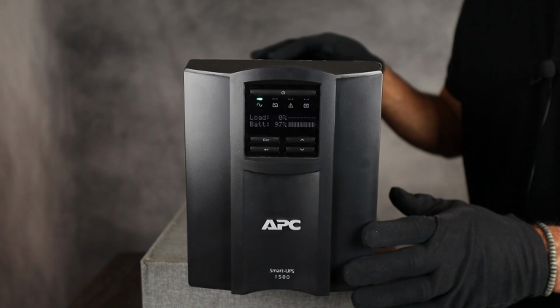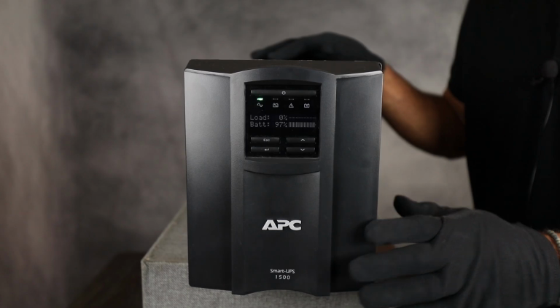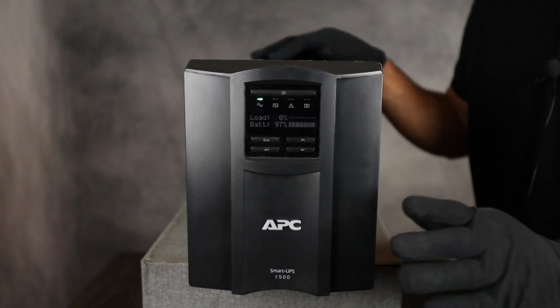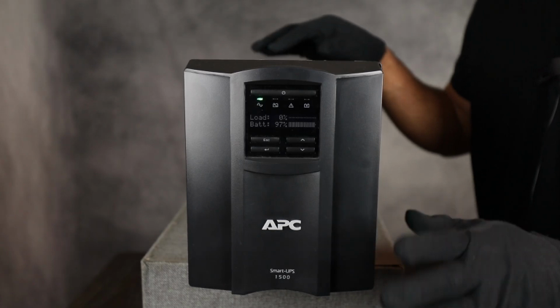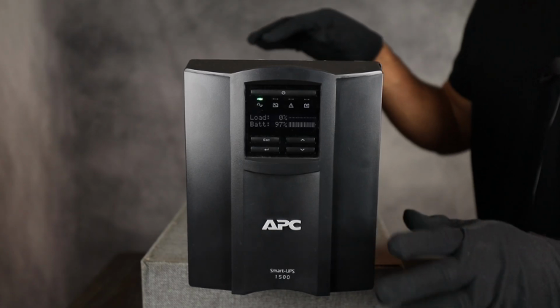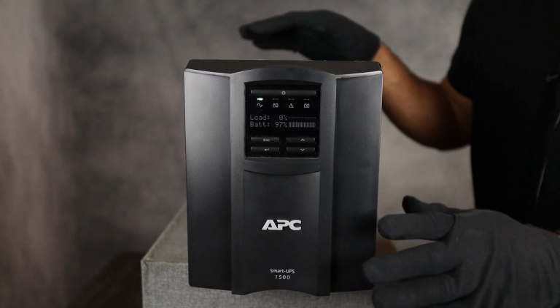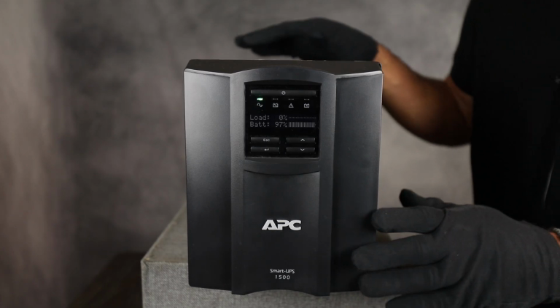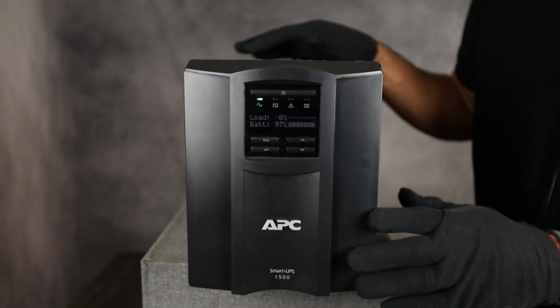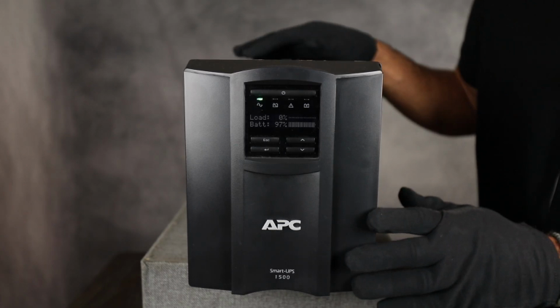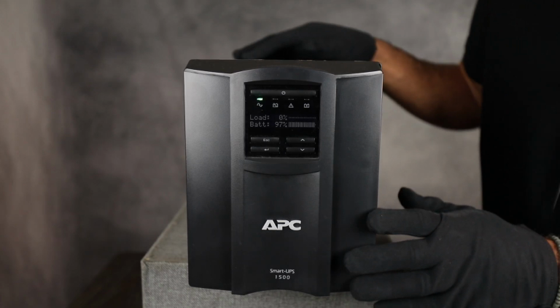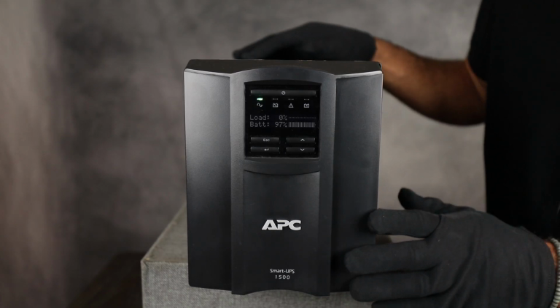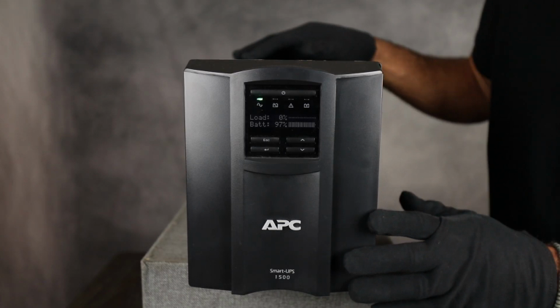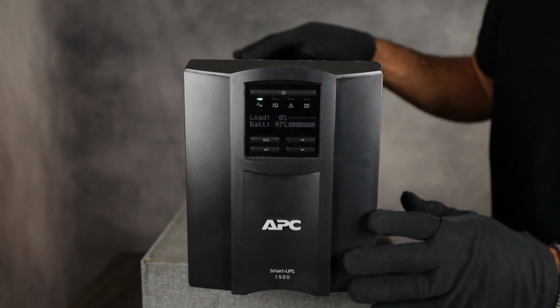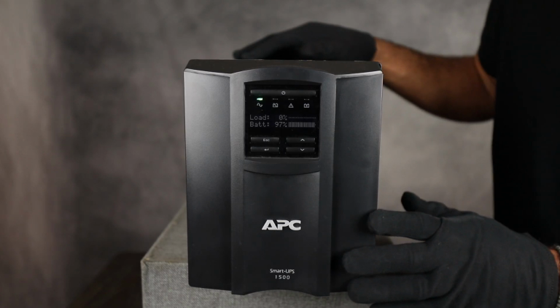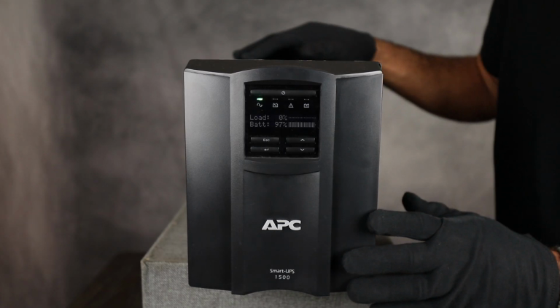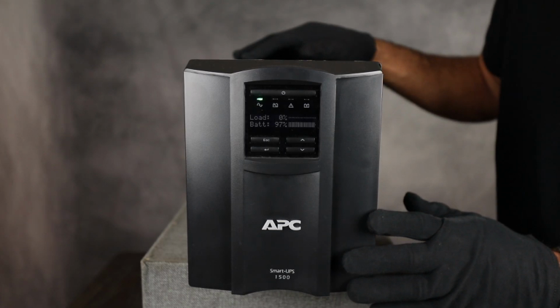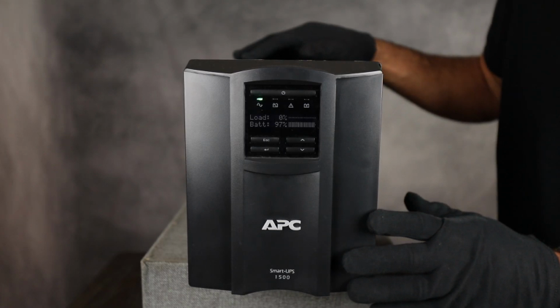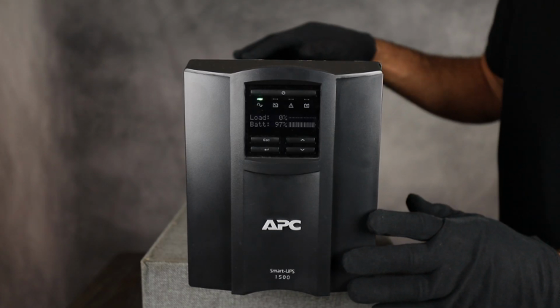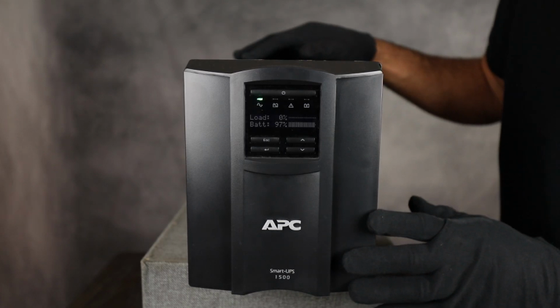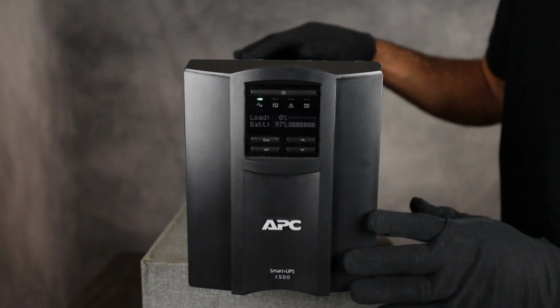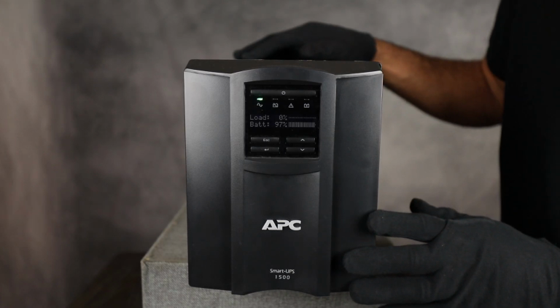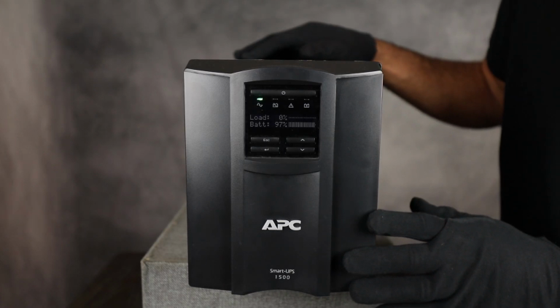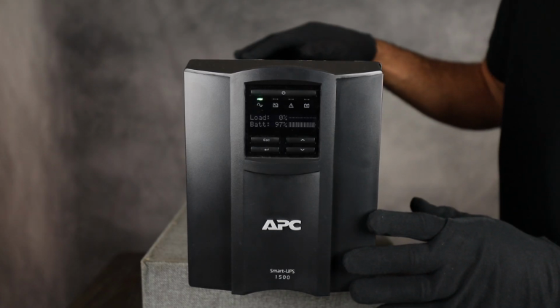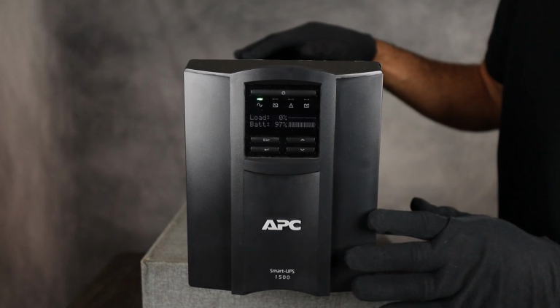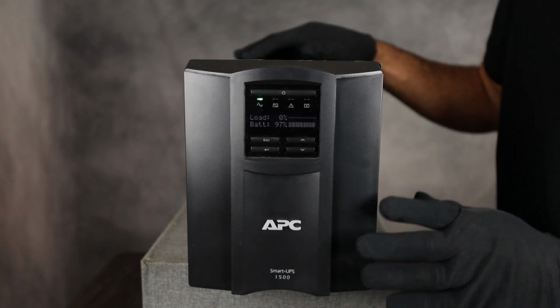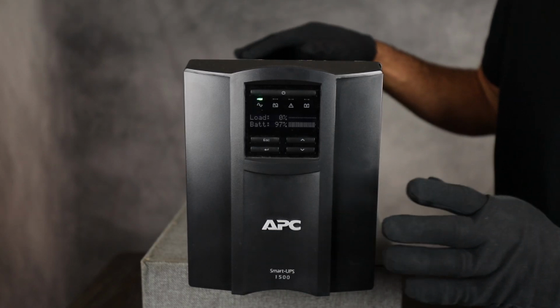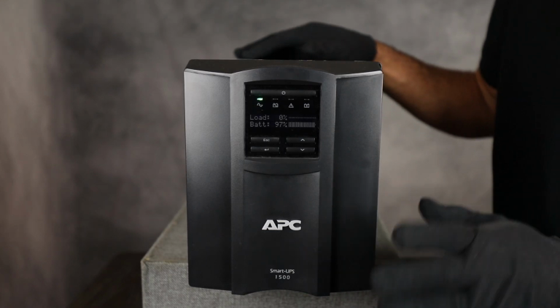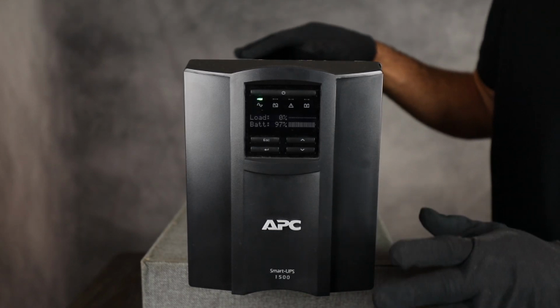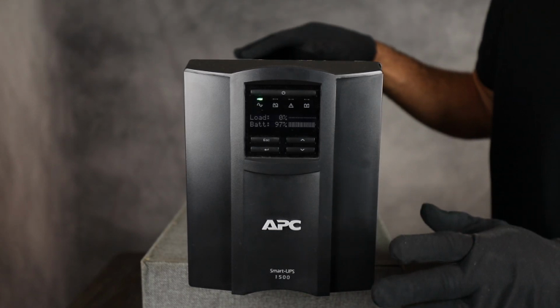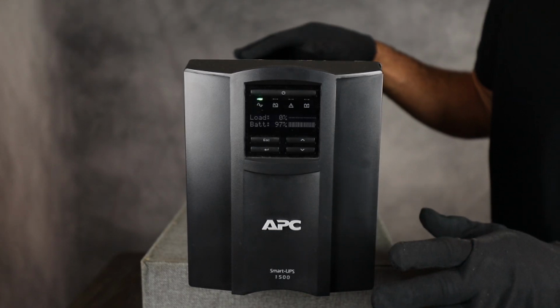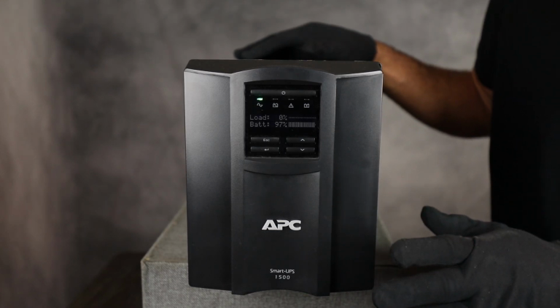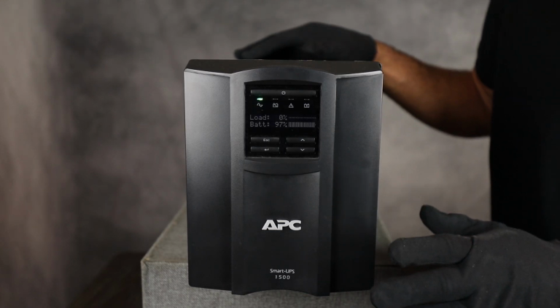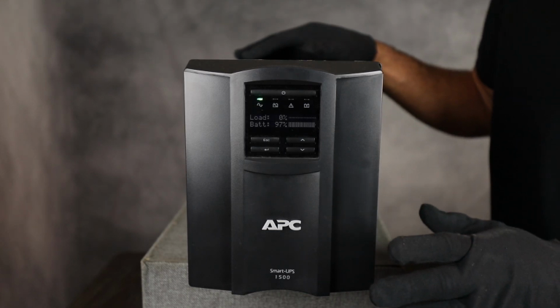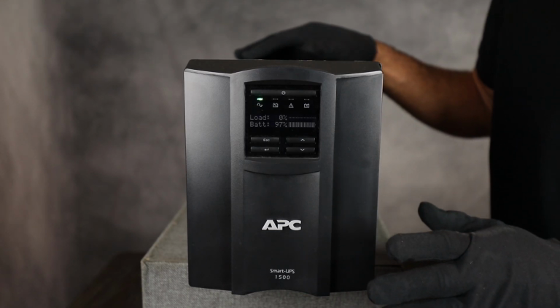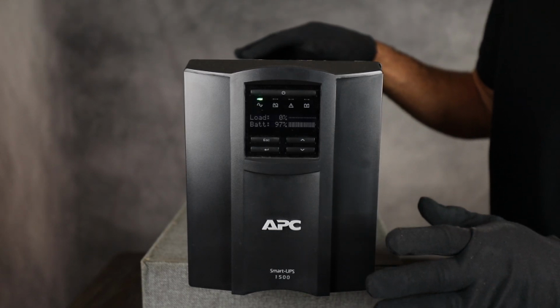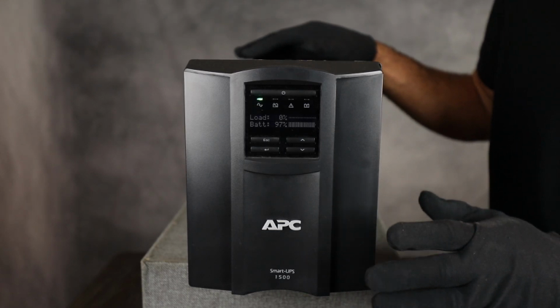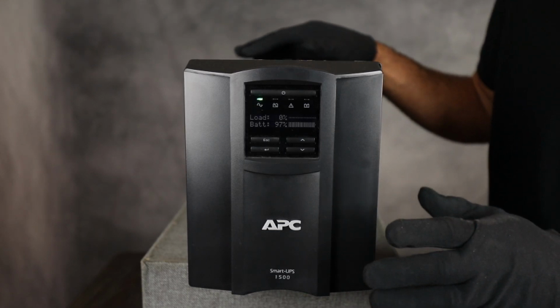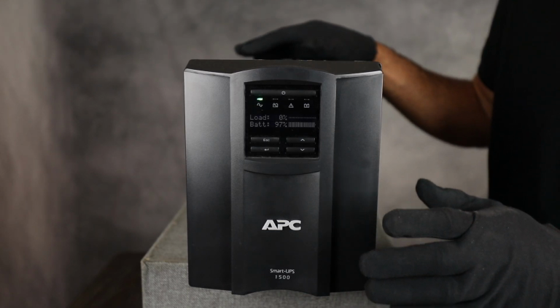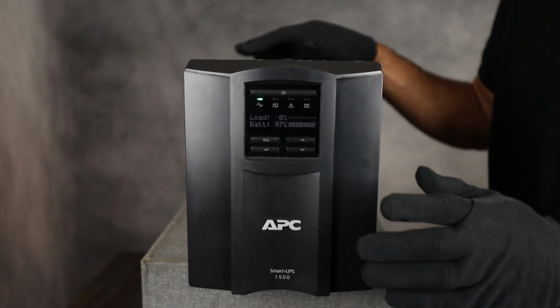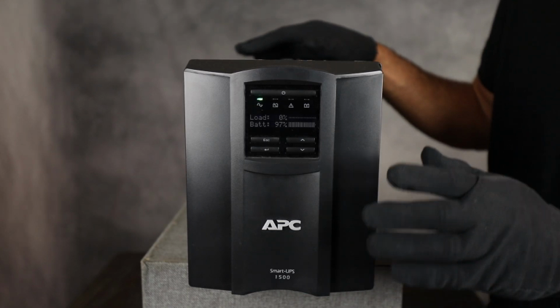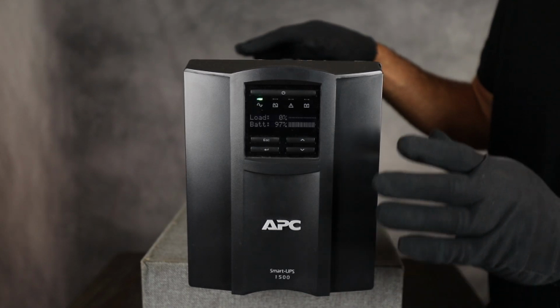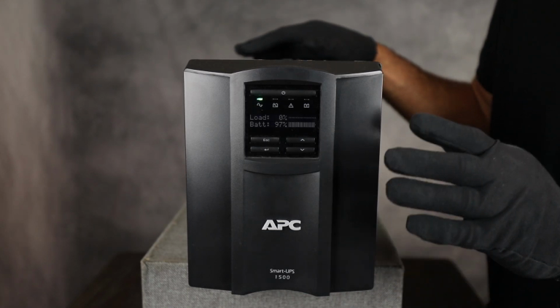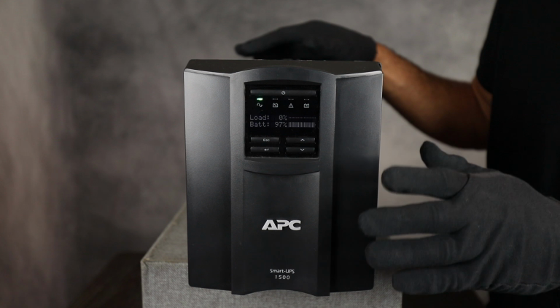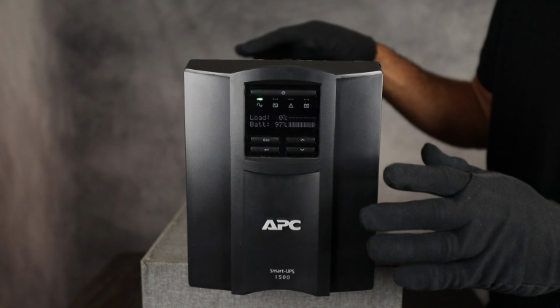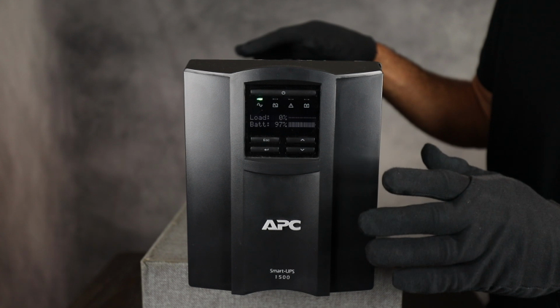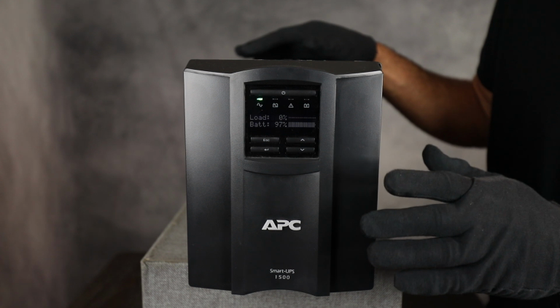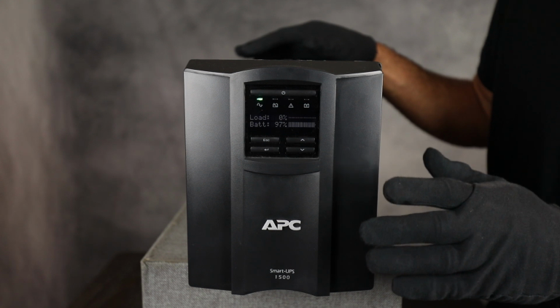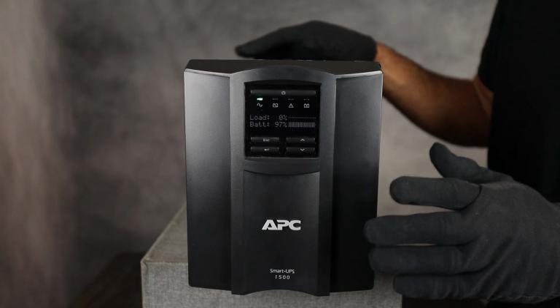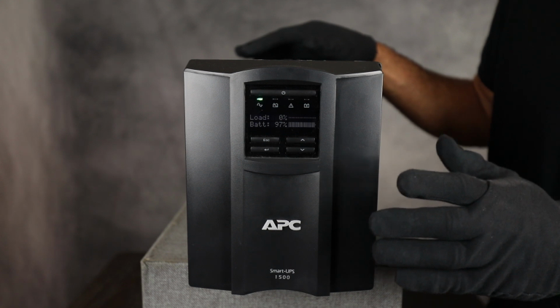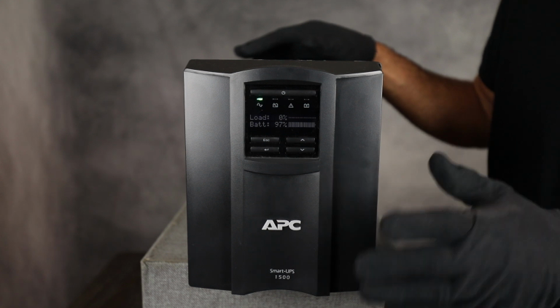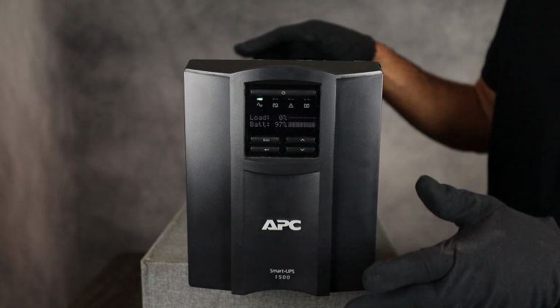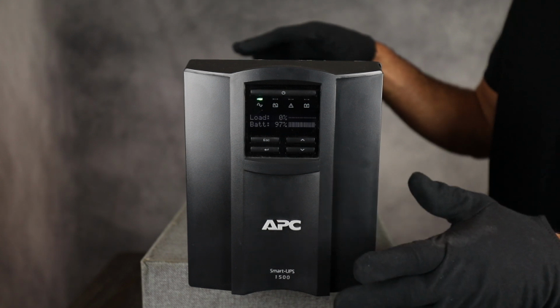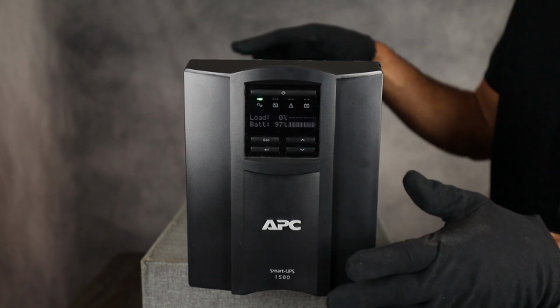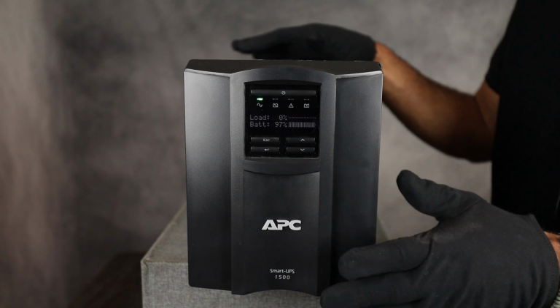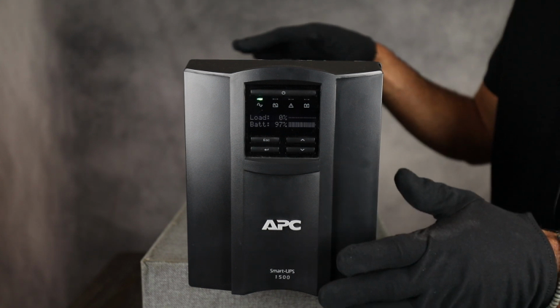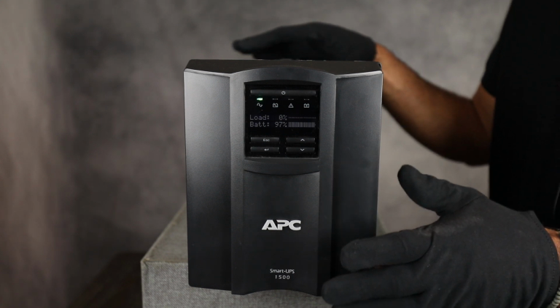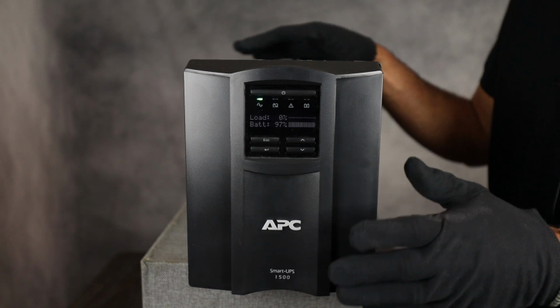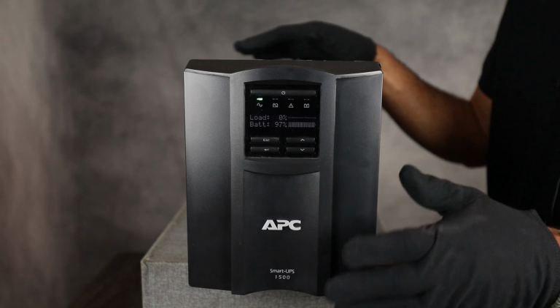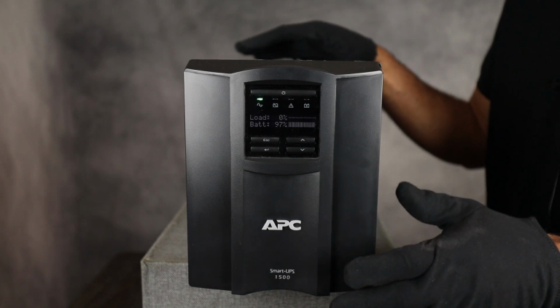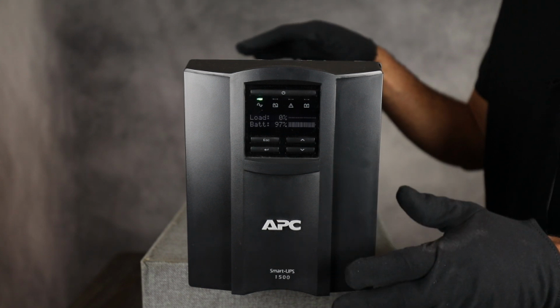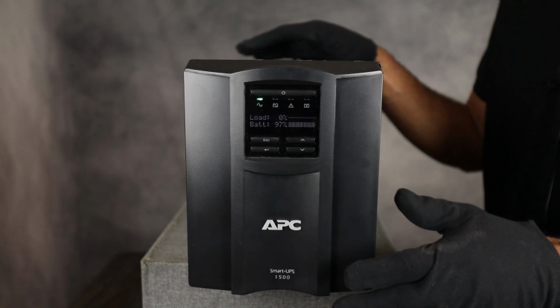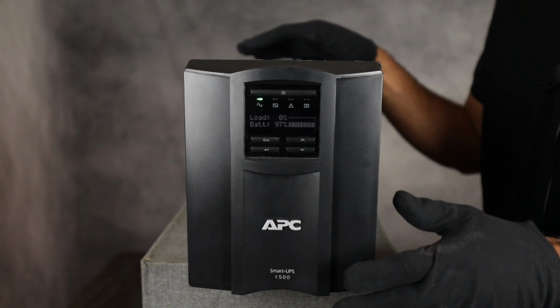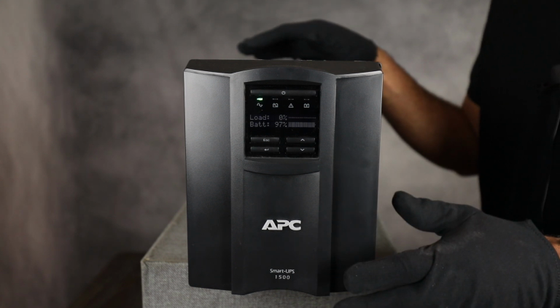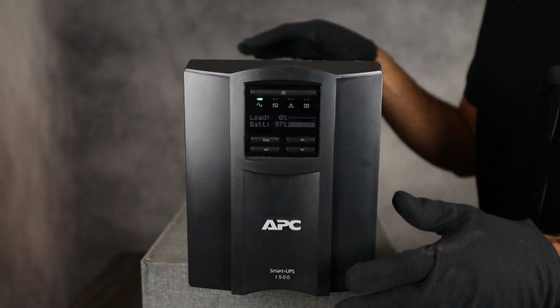The automatic voltage regulation adjusts for high and low voltages to provide a safe level, helping preserve the life of the battery.